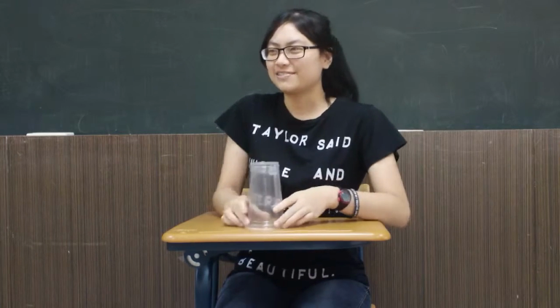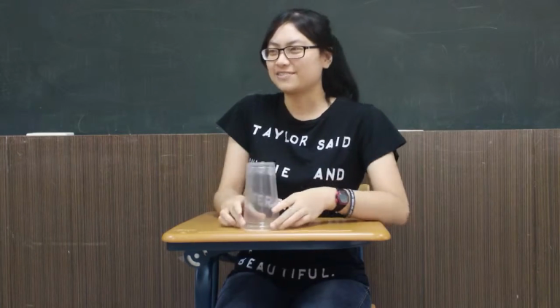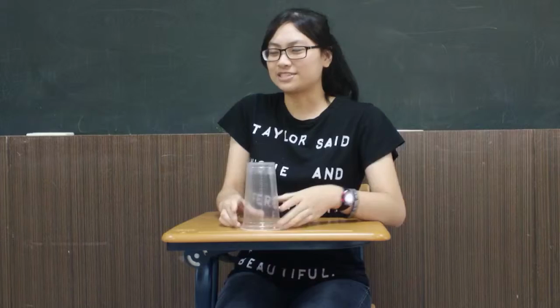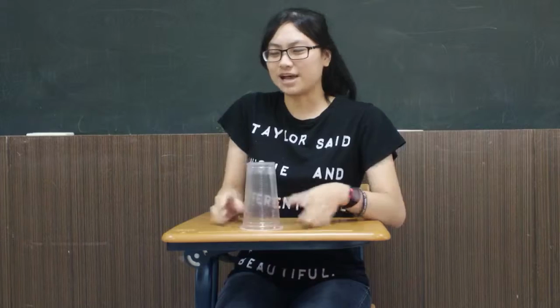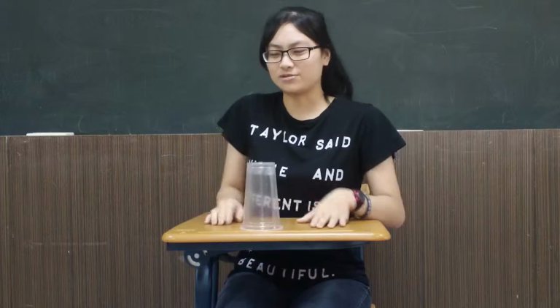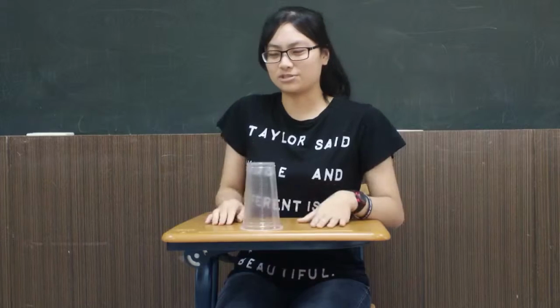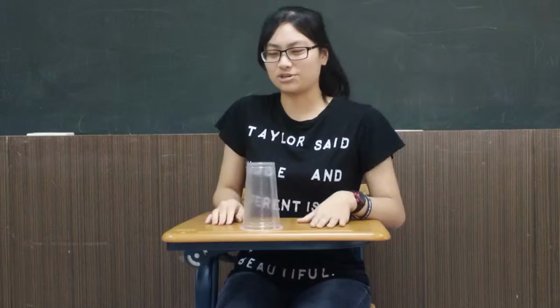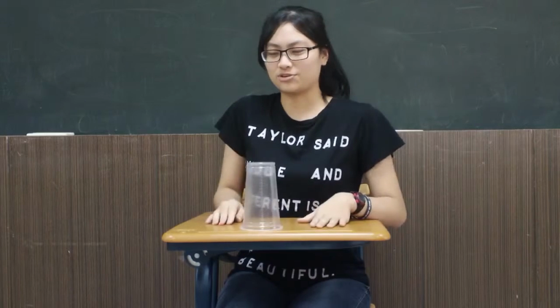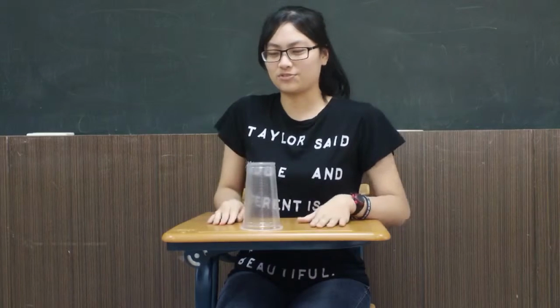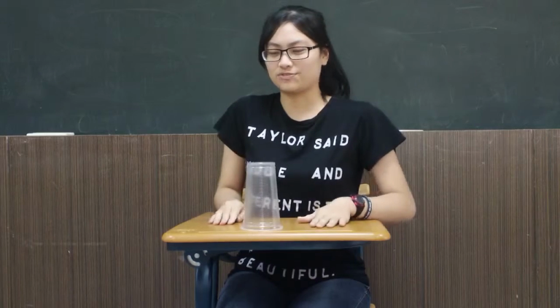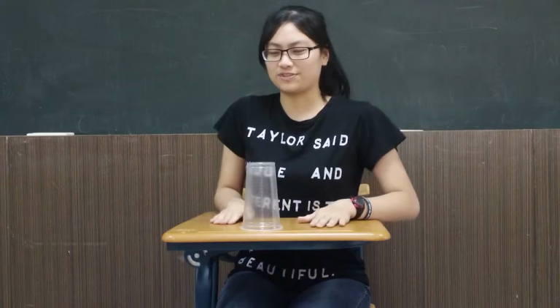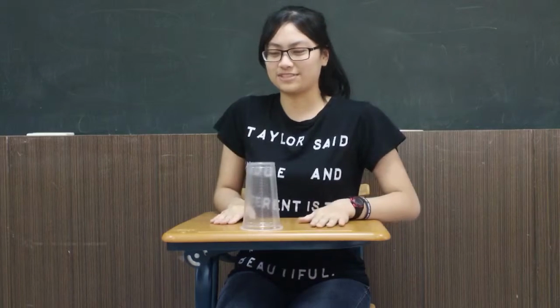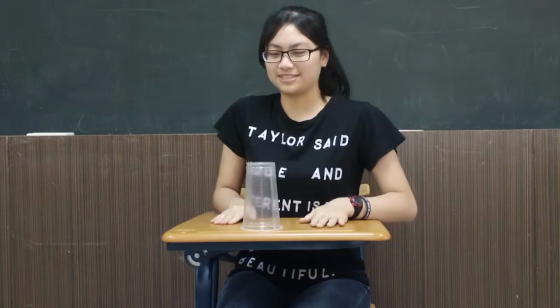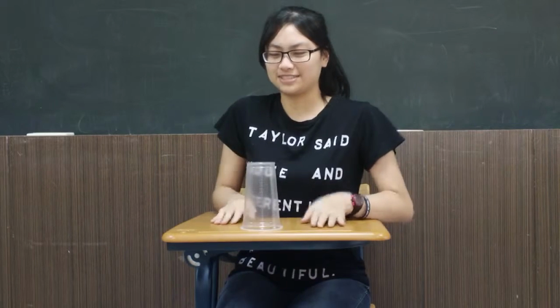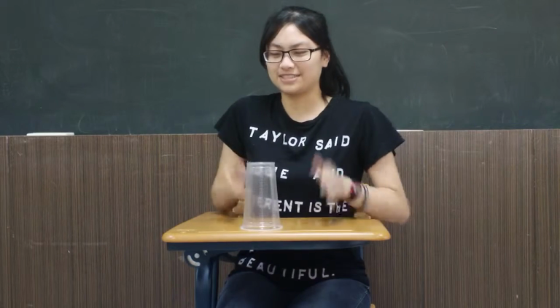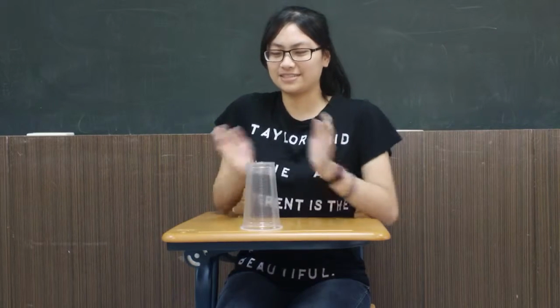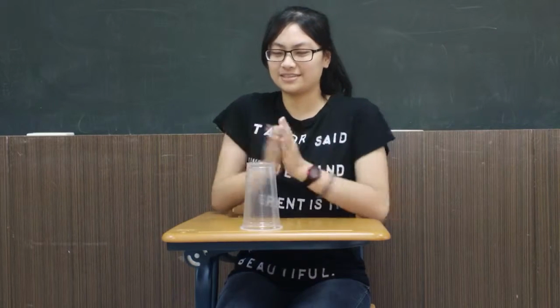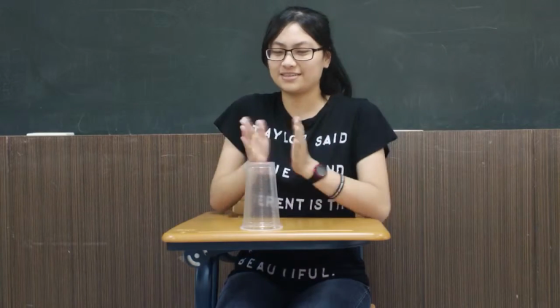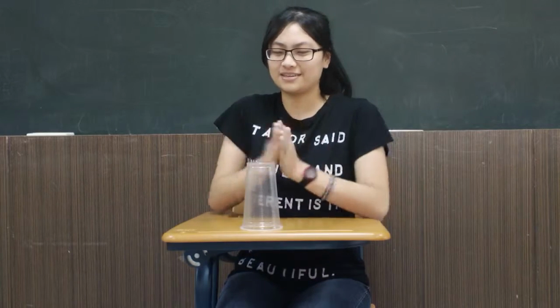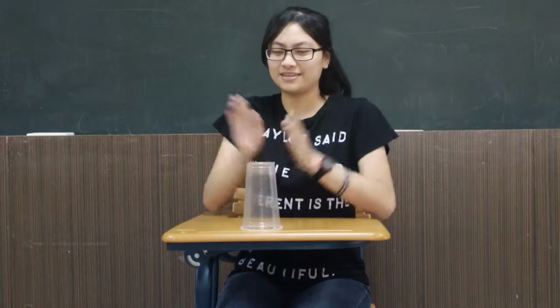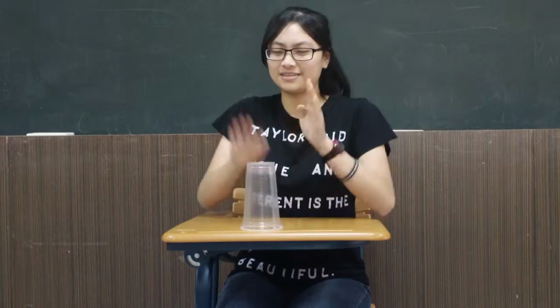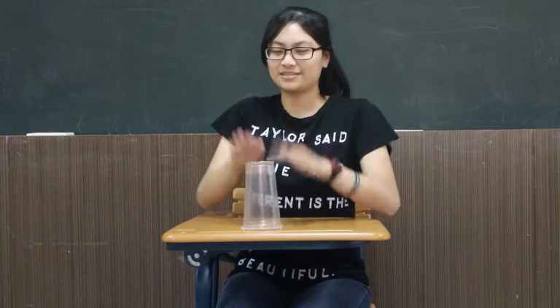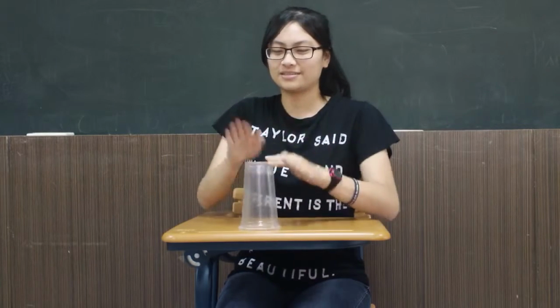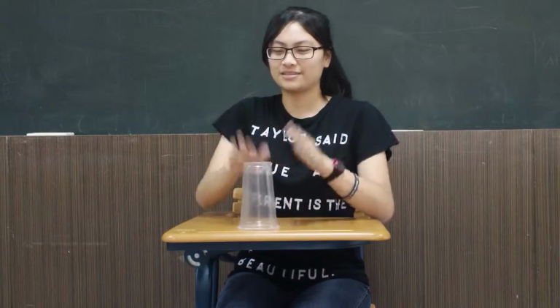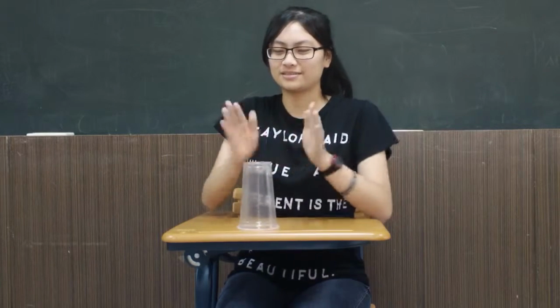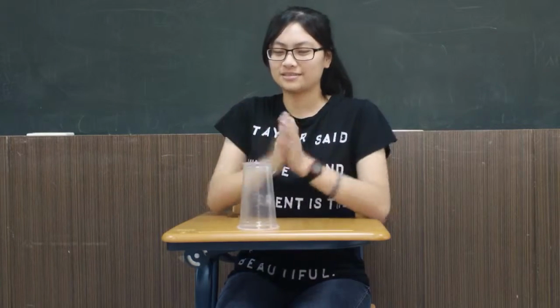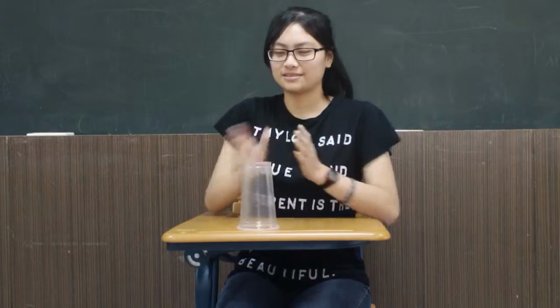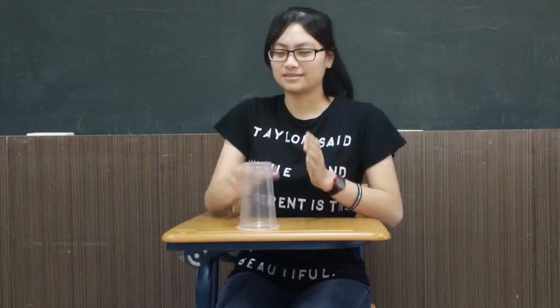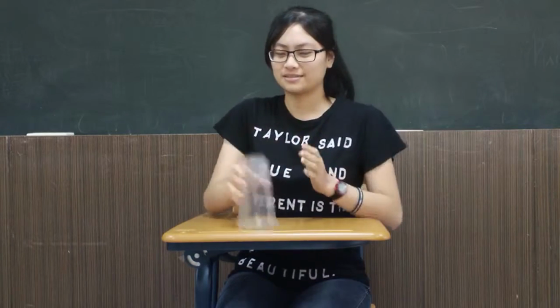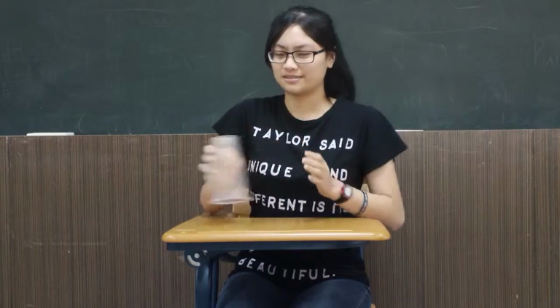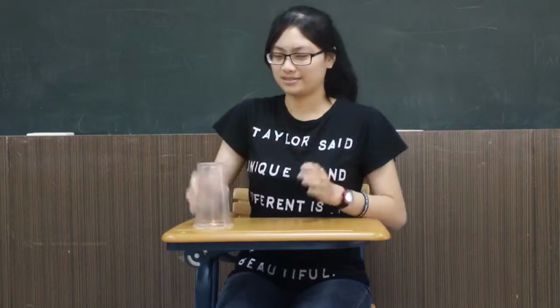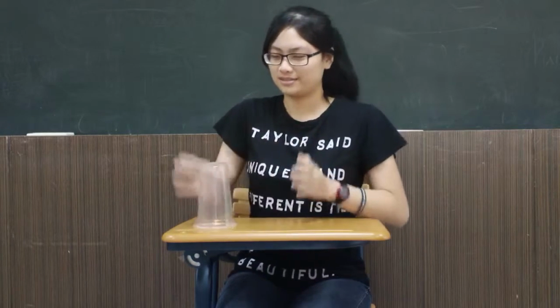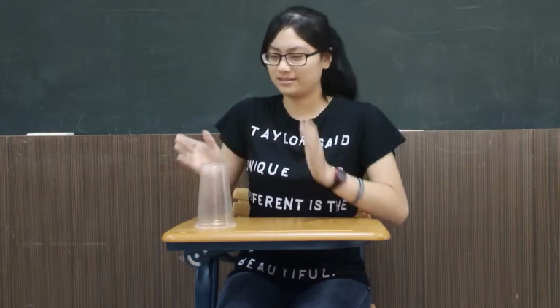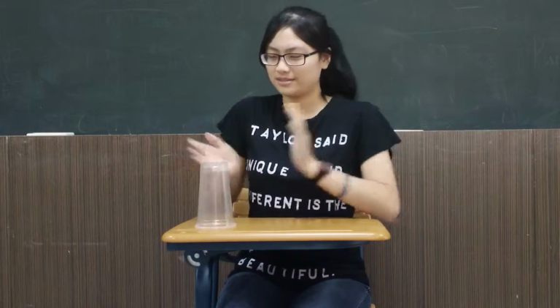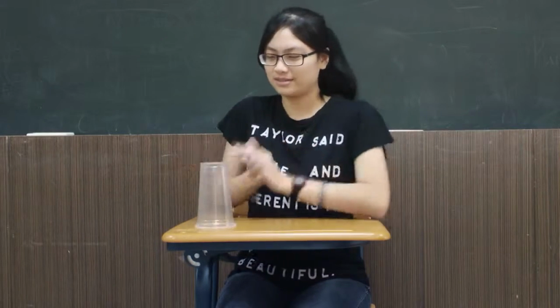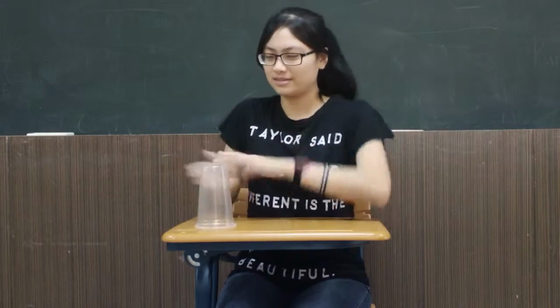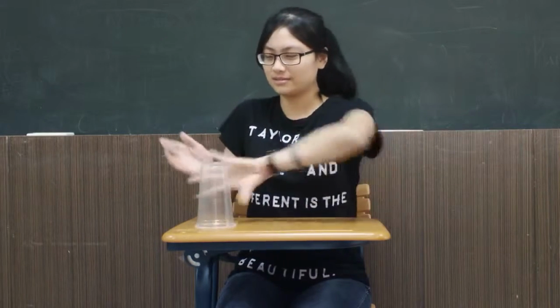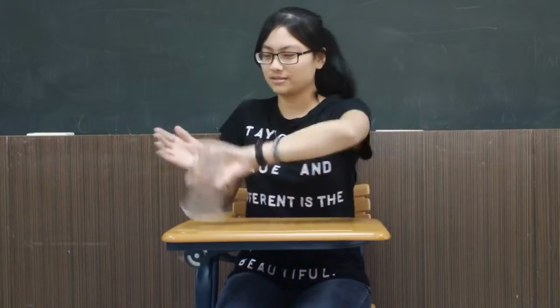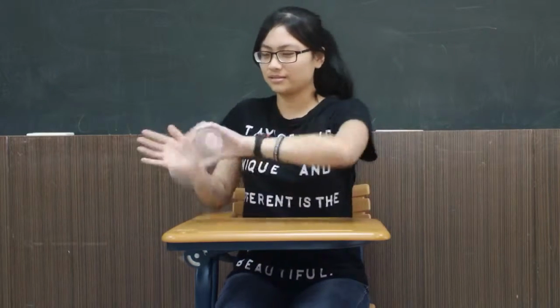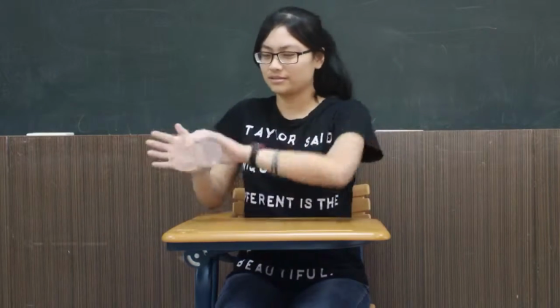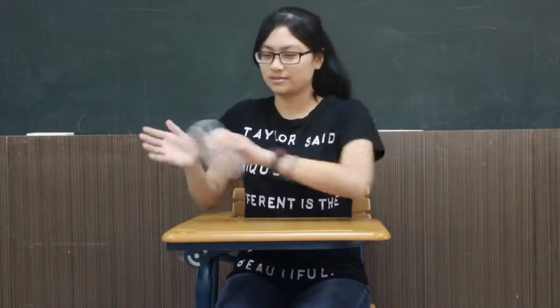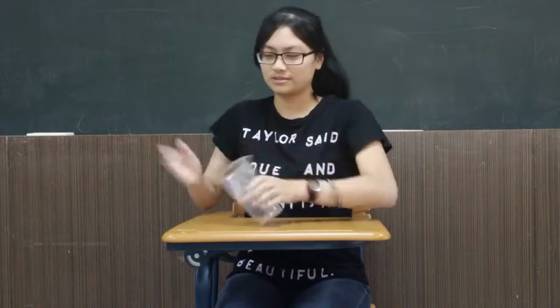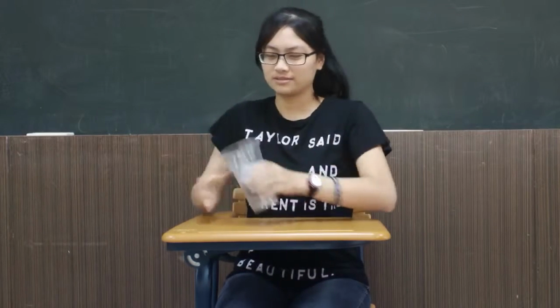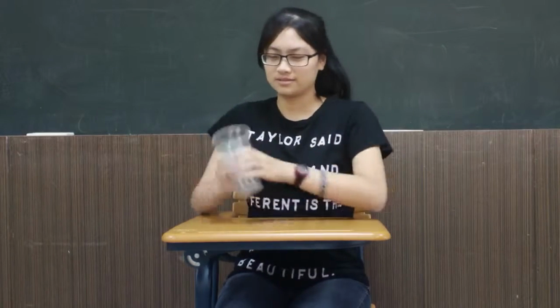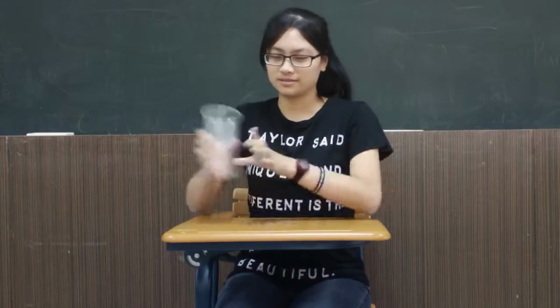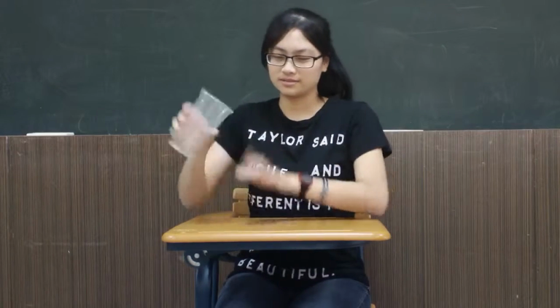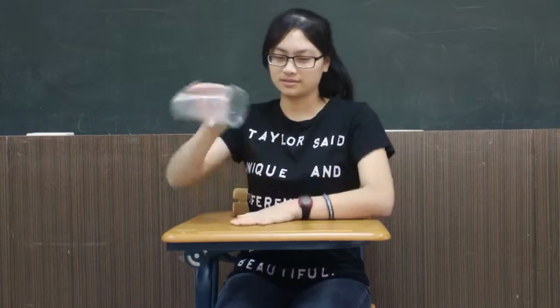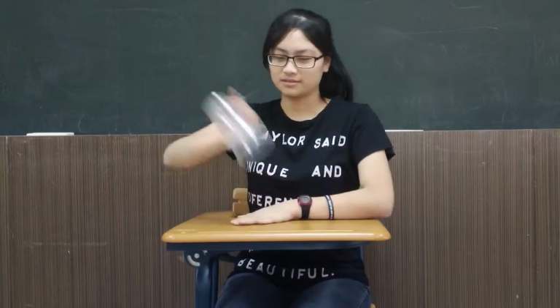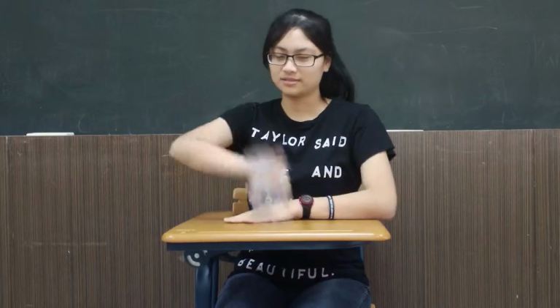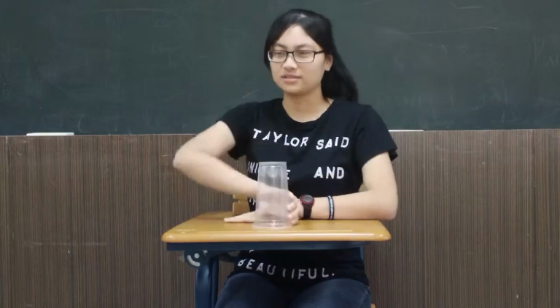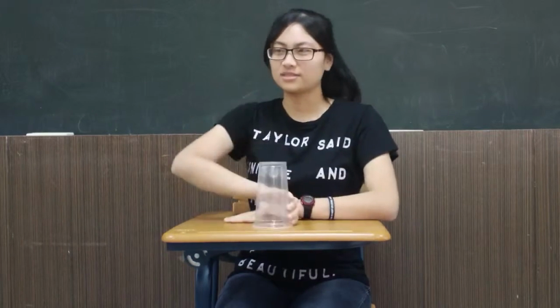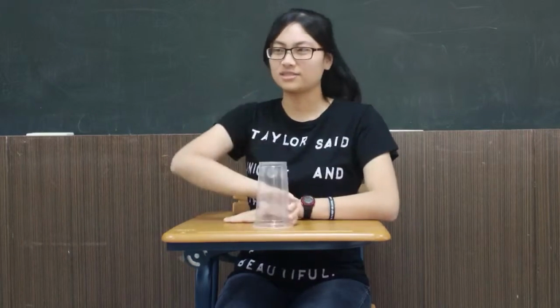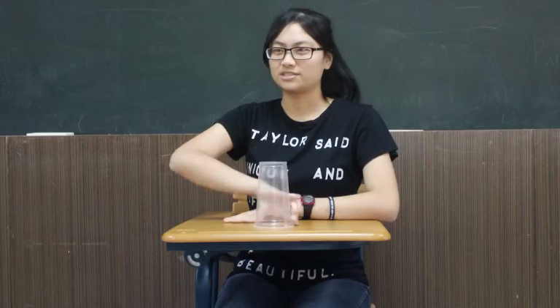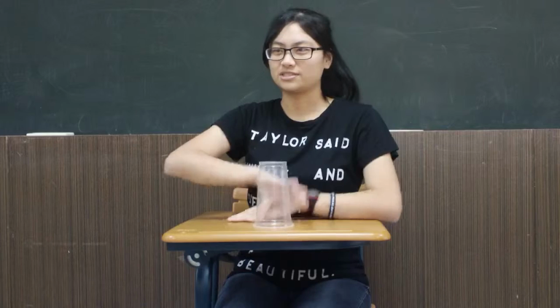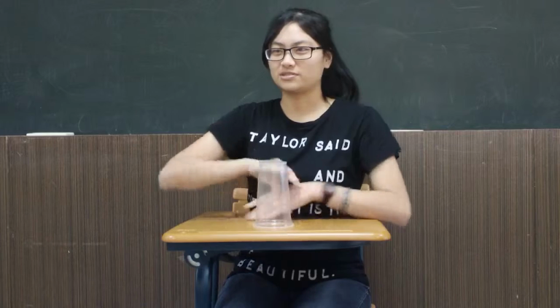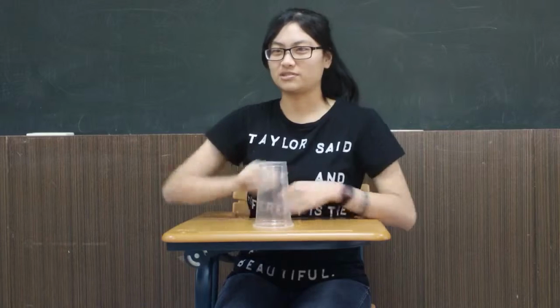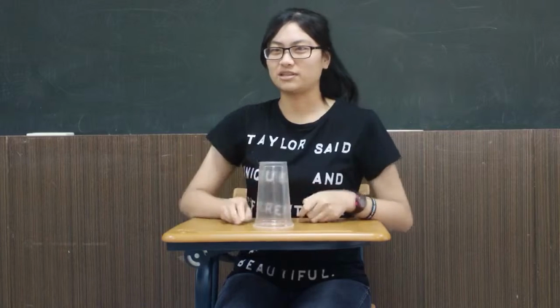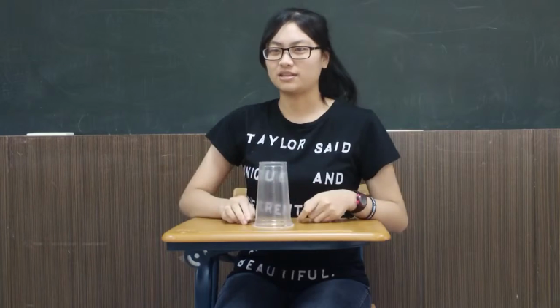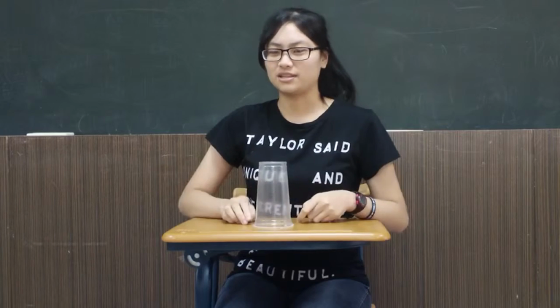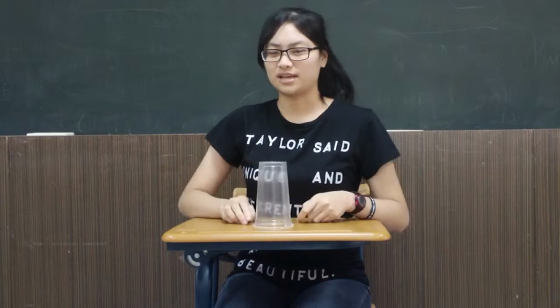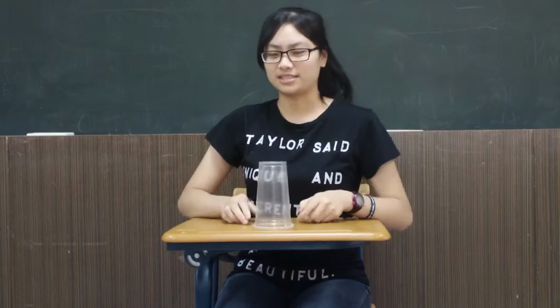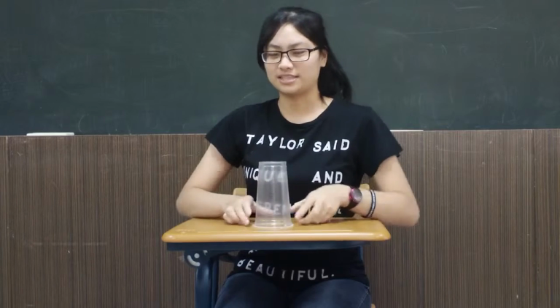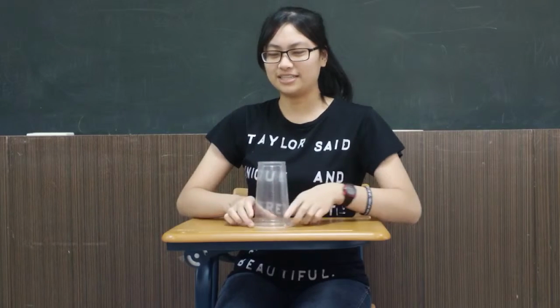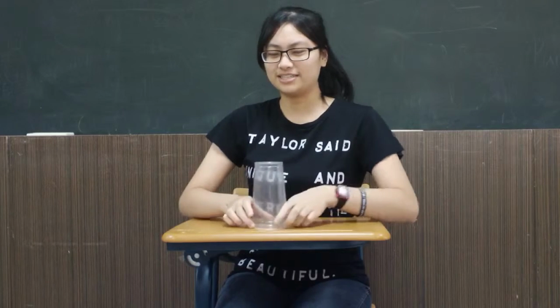First, I'll show you the full routine. That's it.